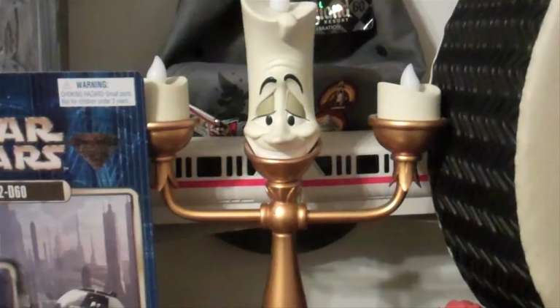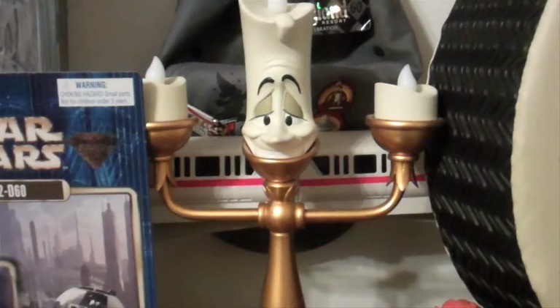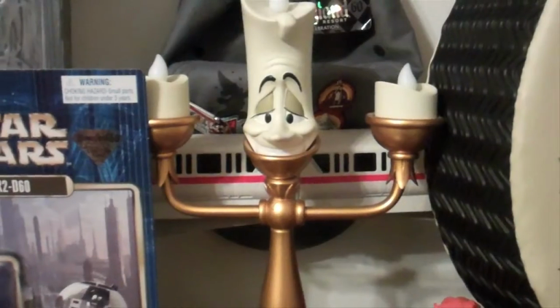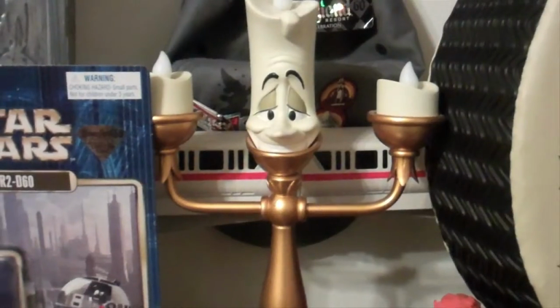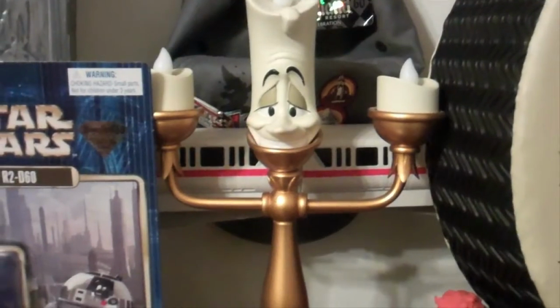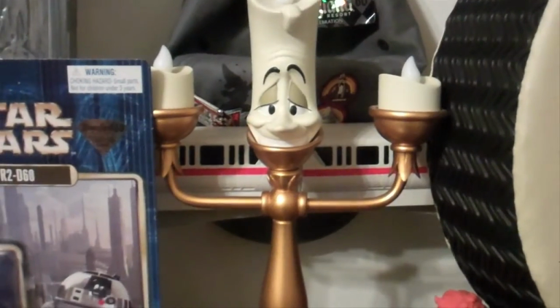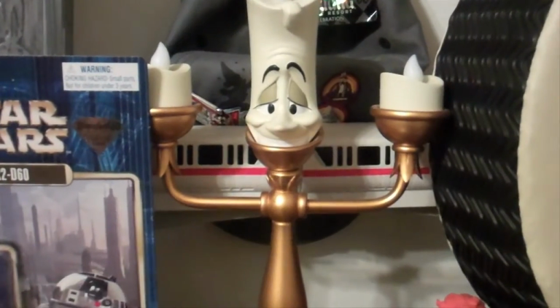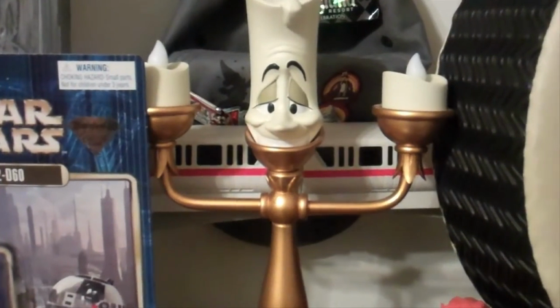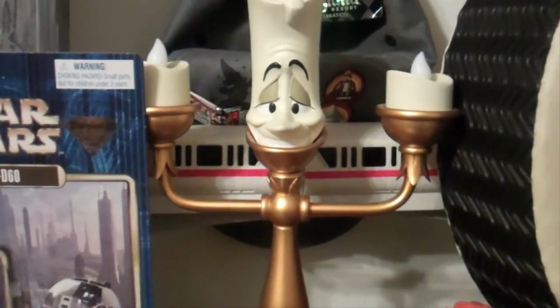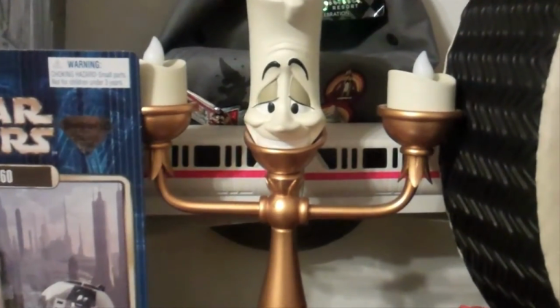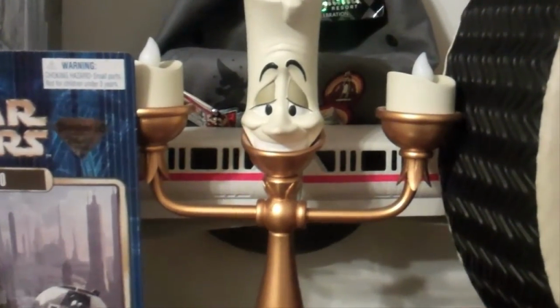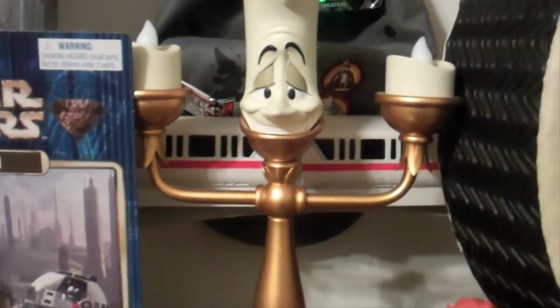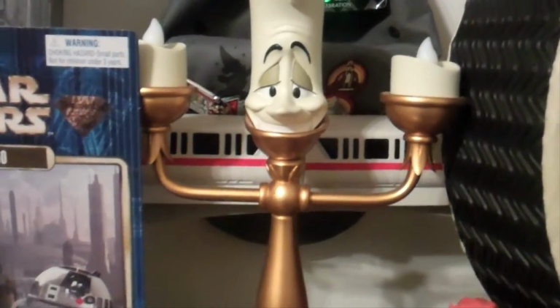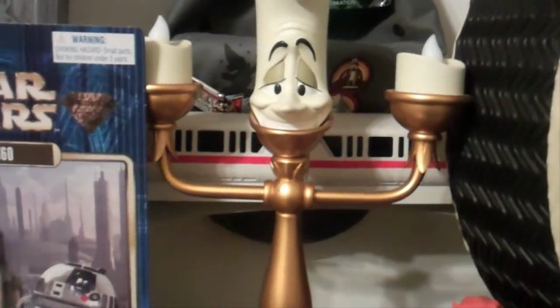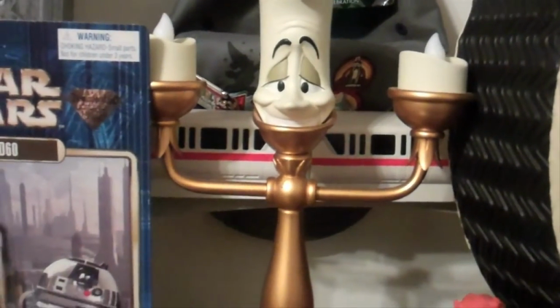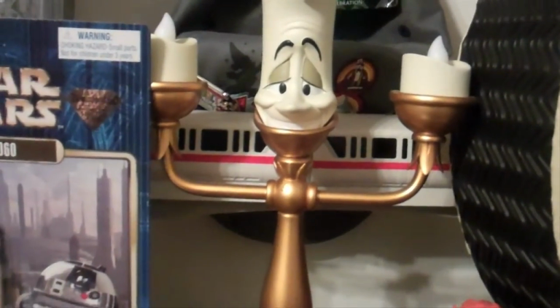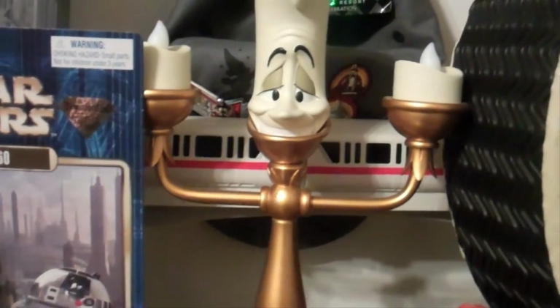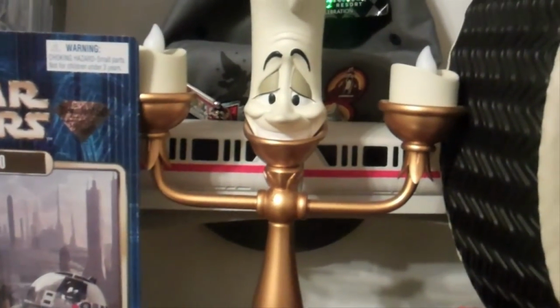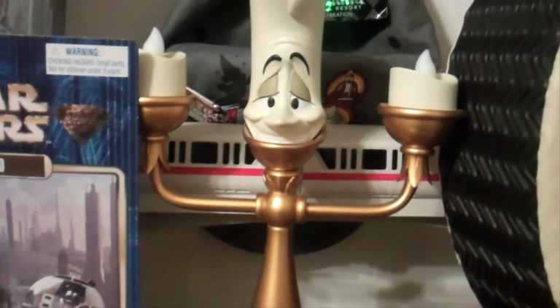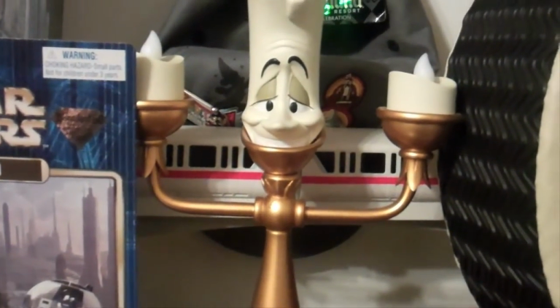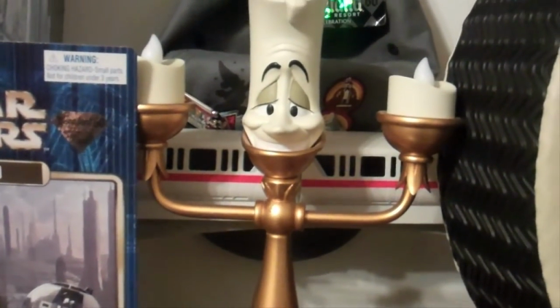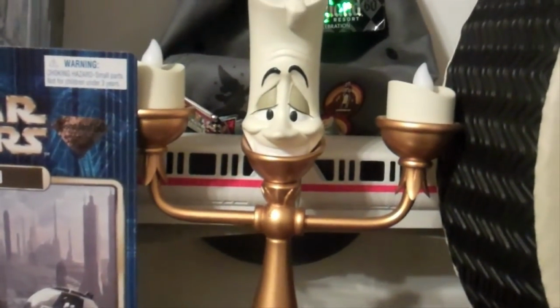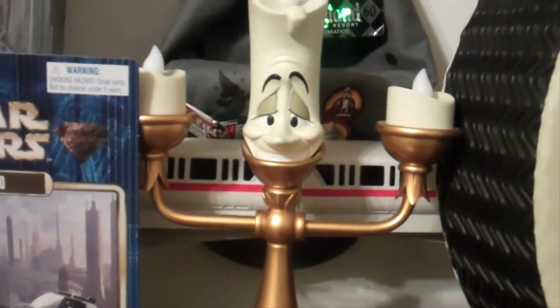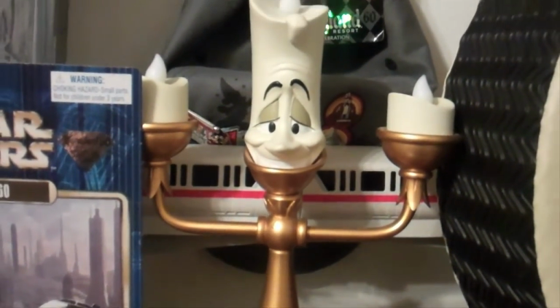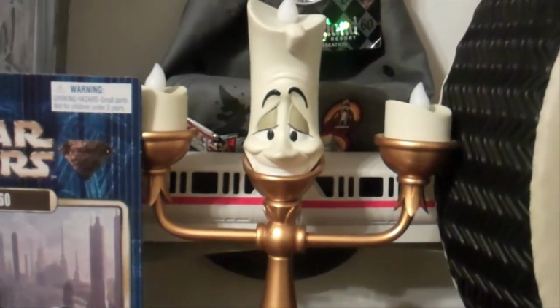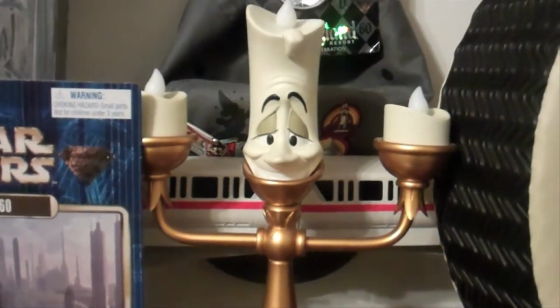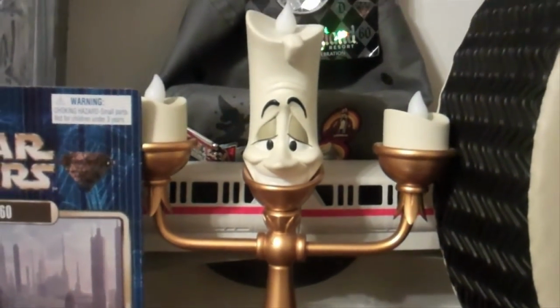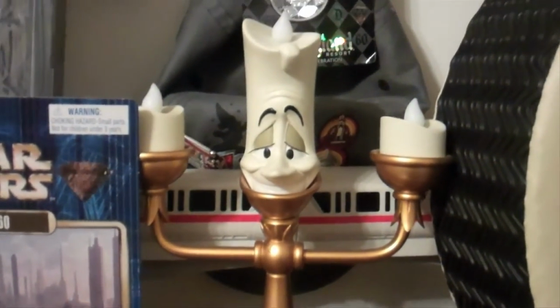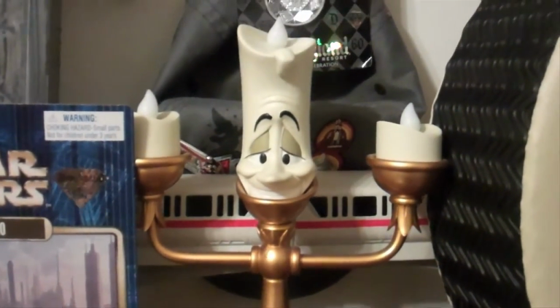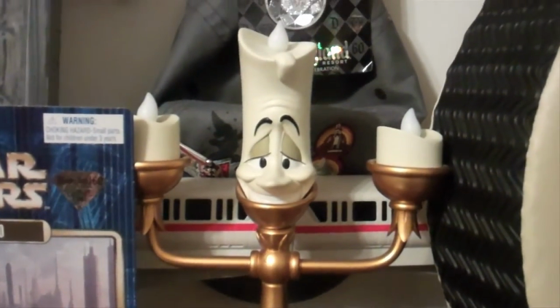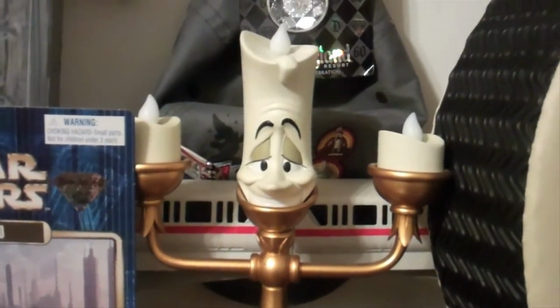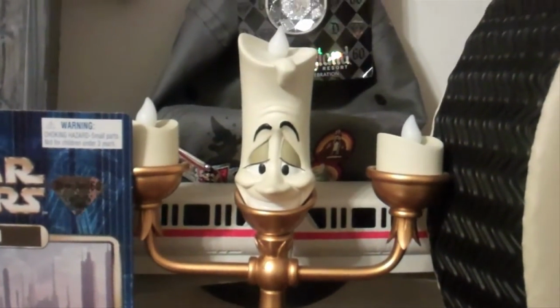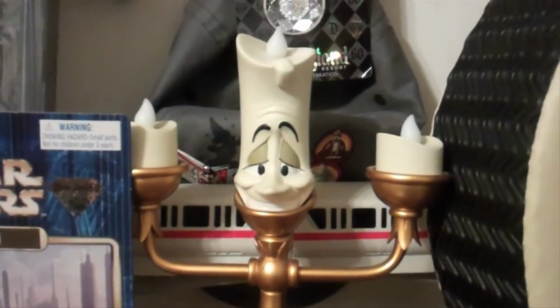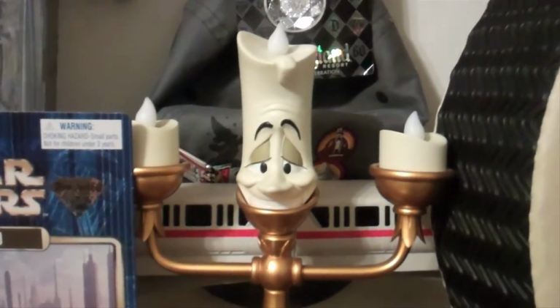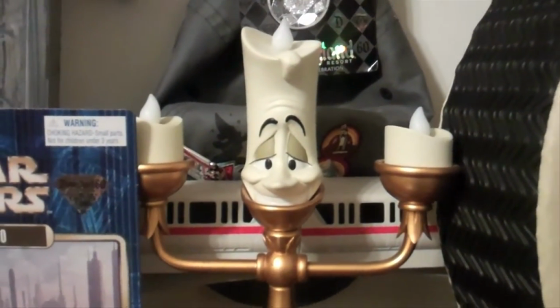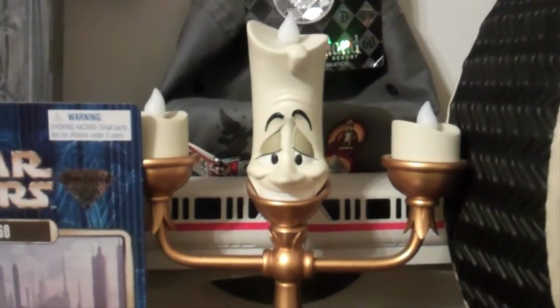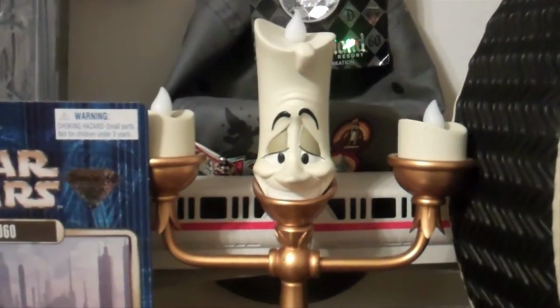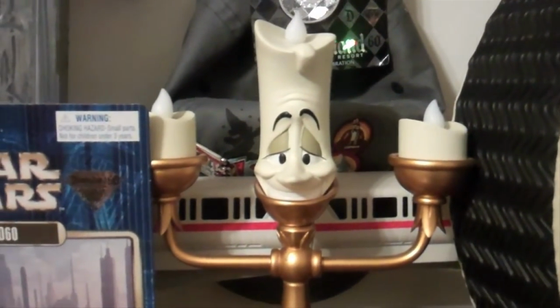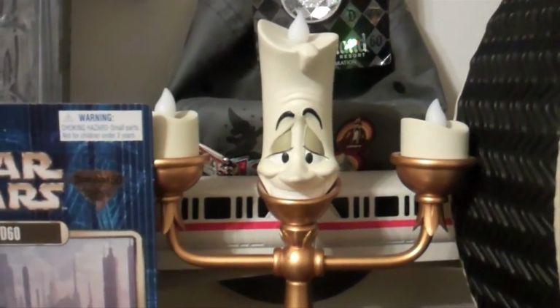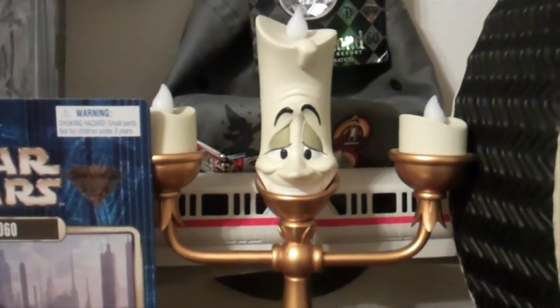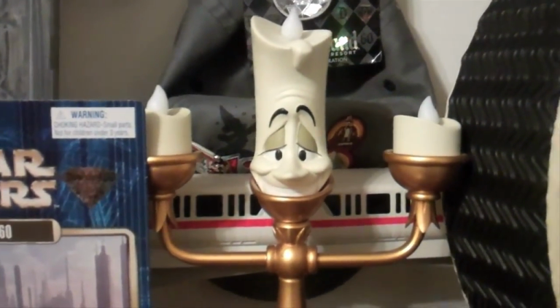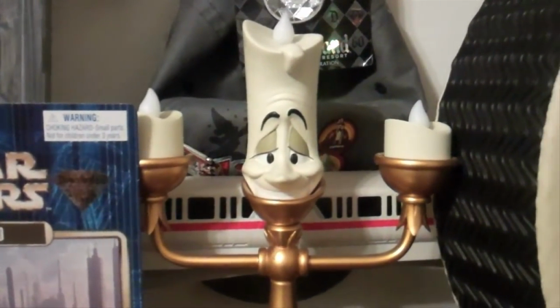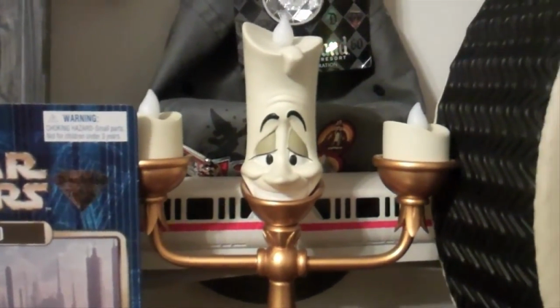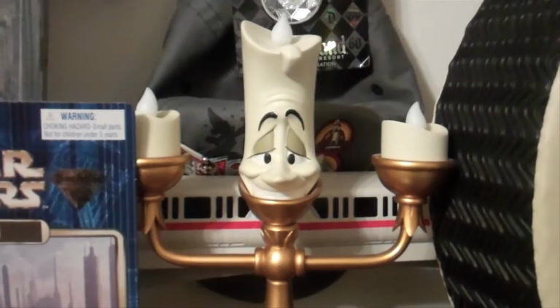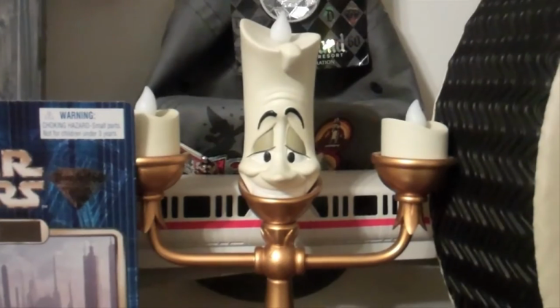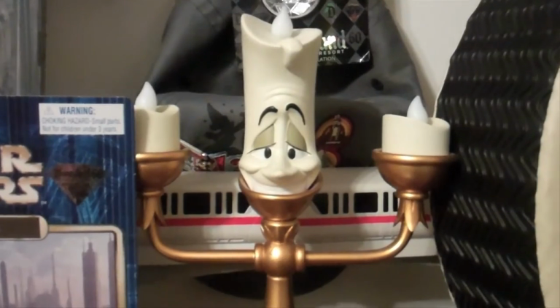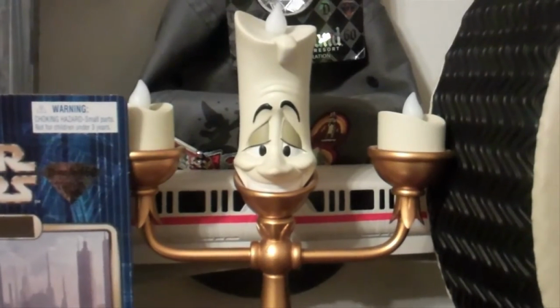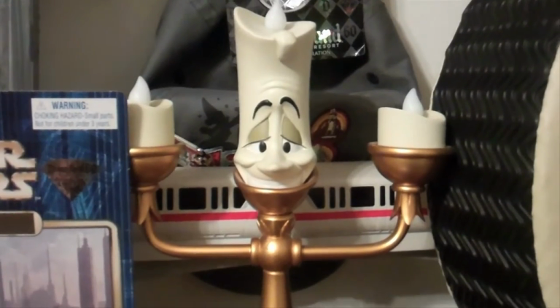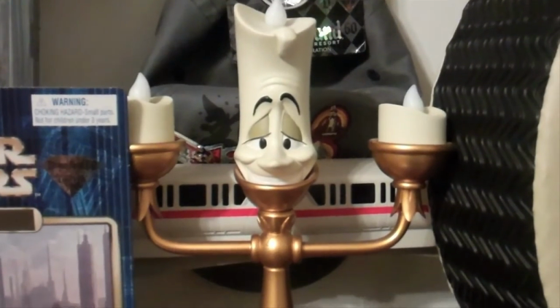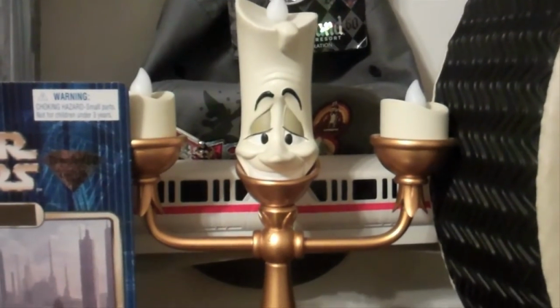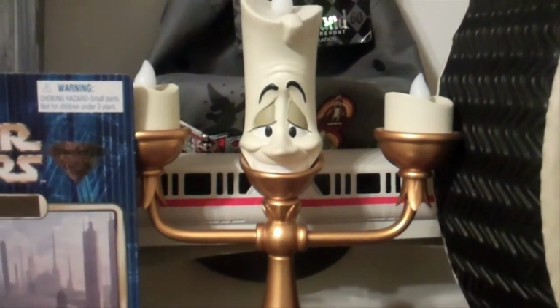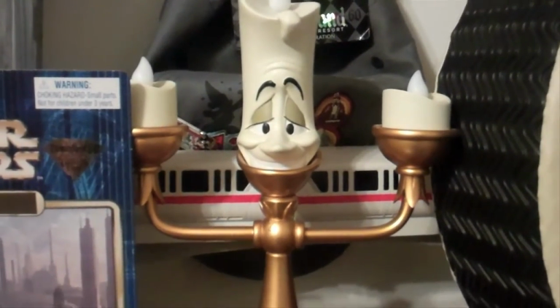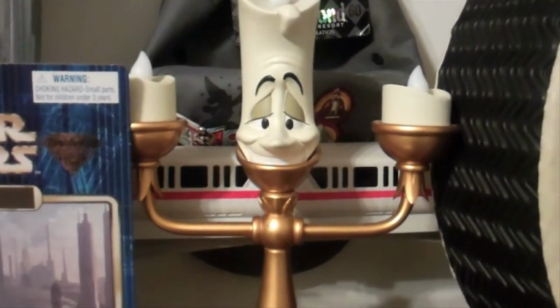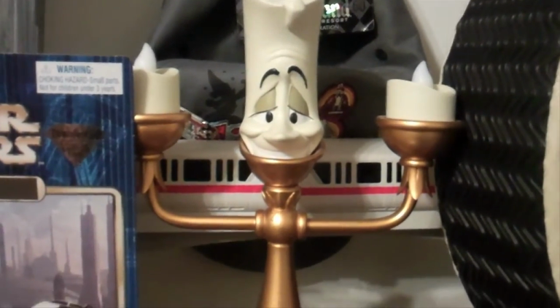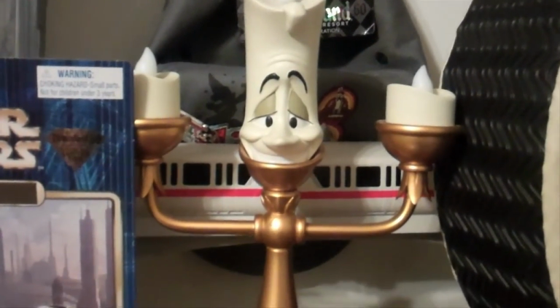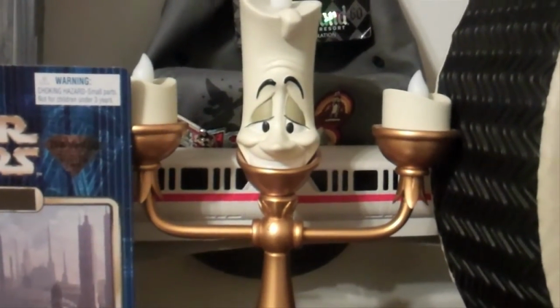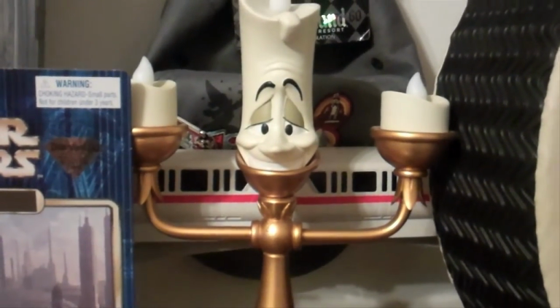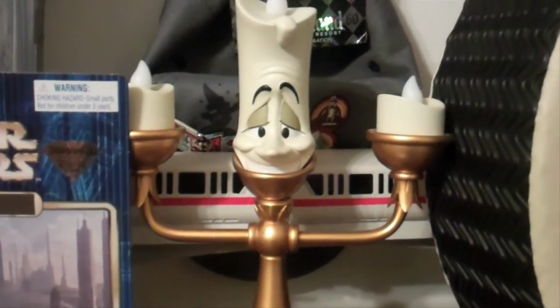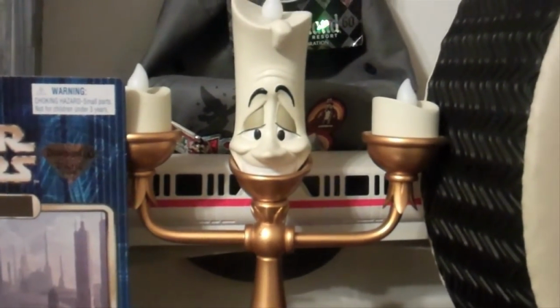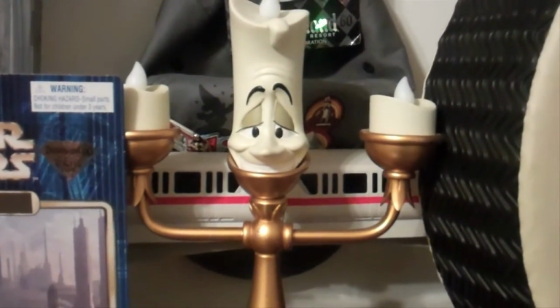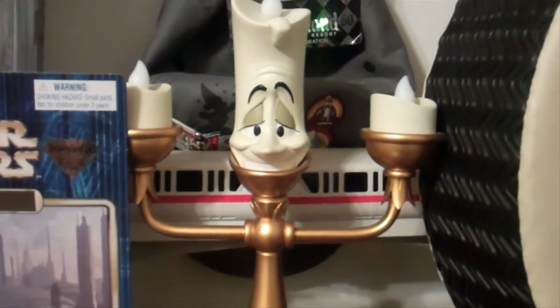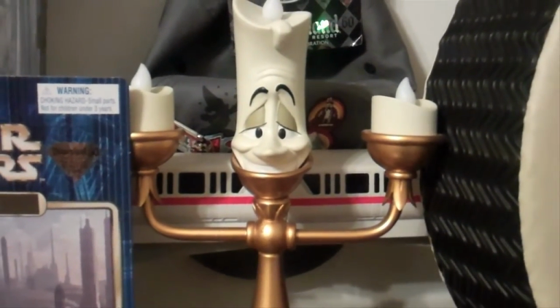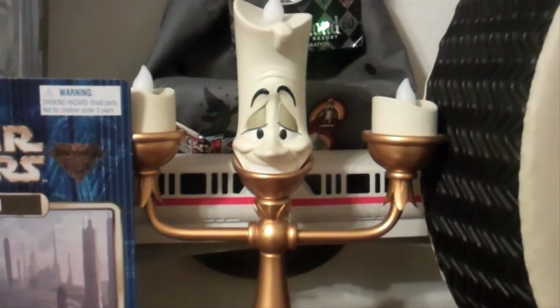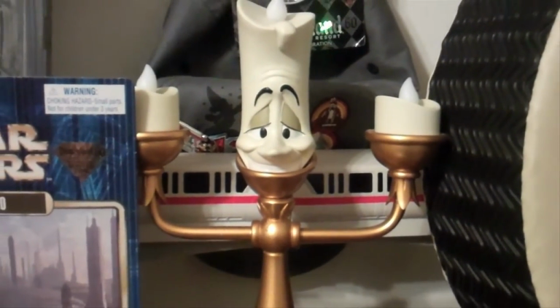Bonjour! It is our deepest pride and our greatest pleasure that we welcome you to Disneyland at Home.